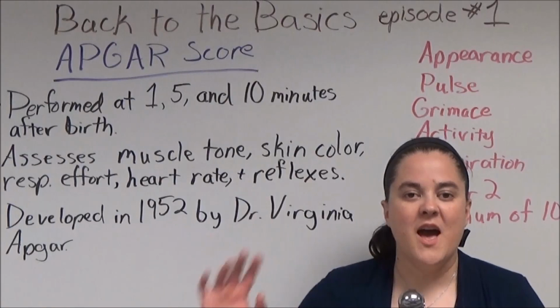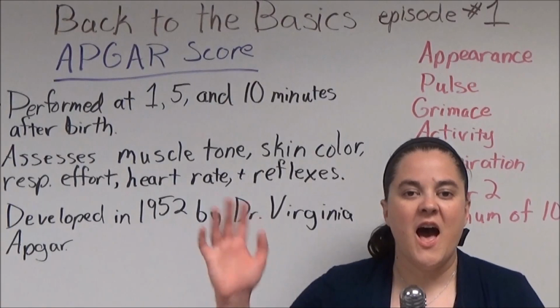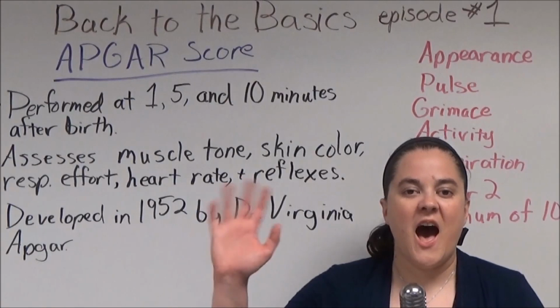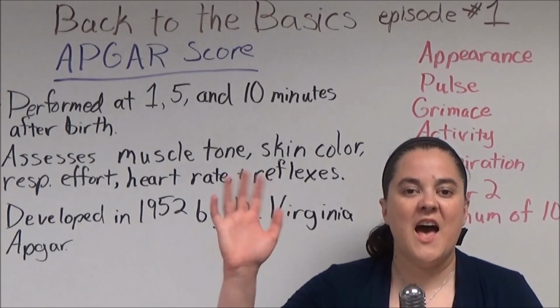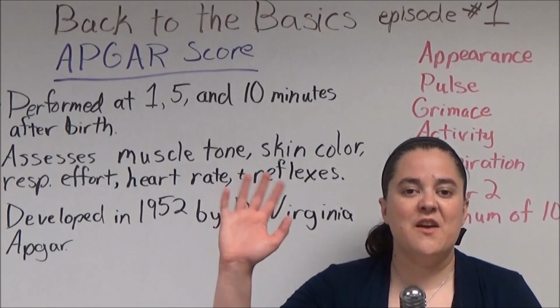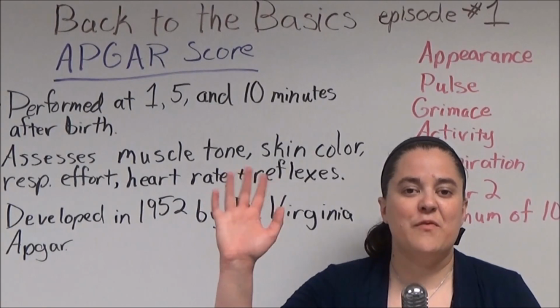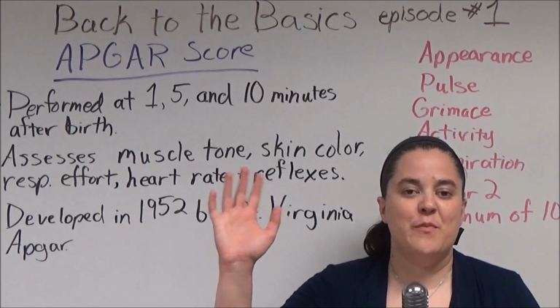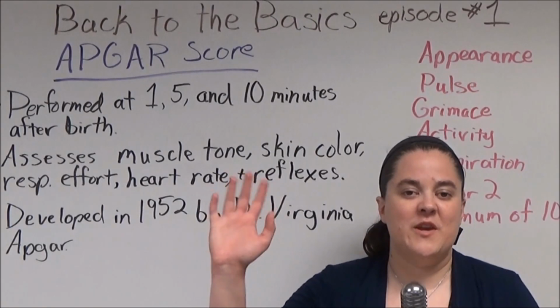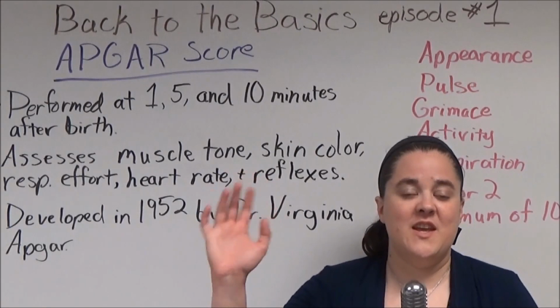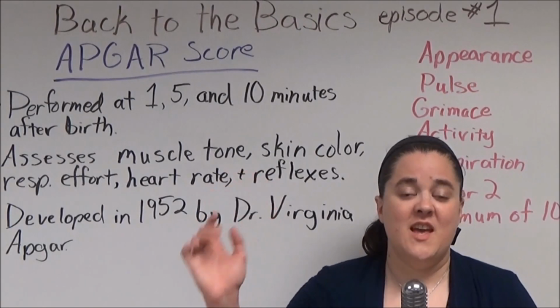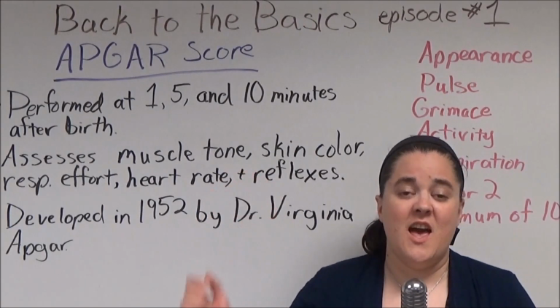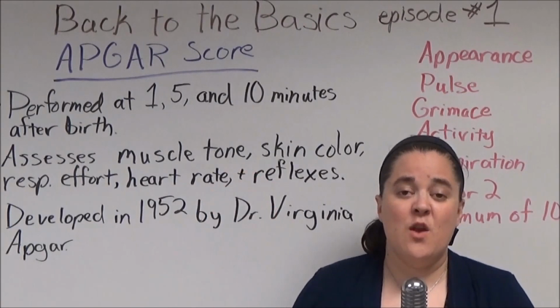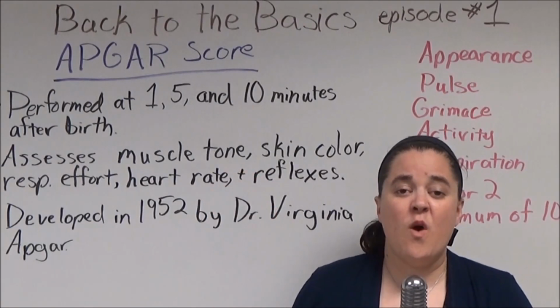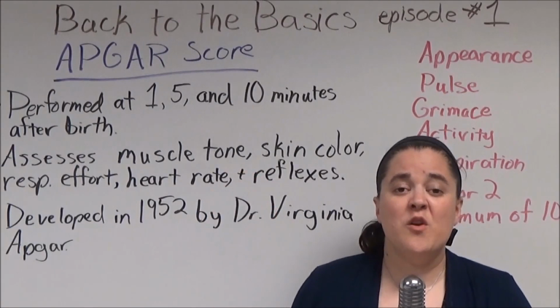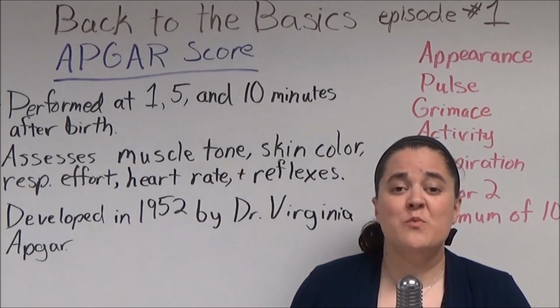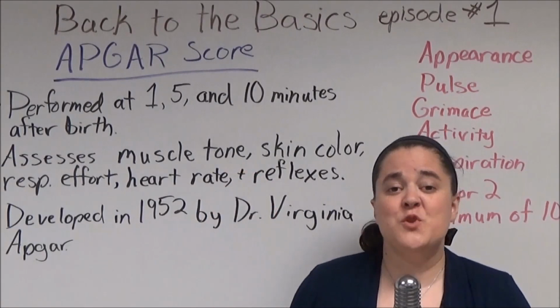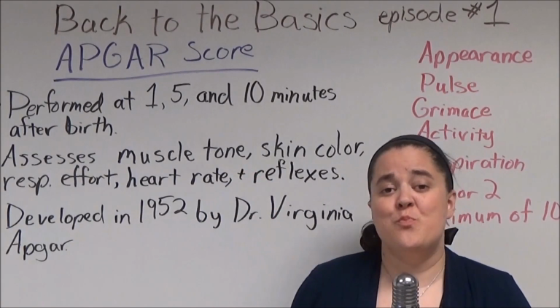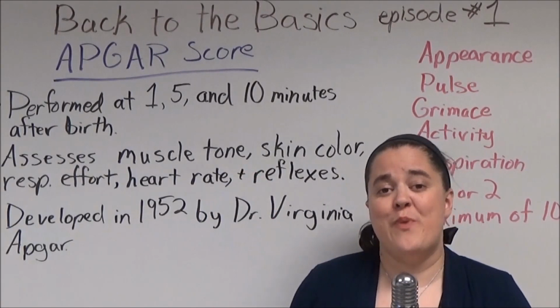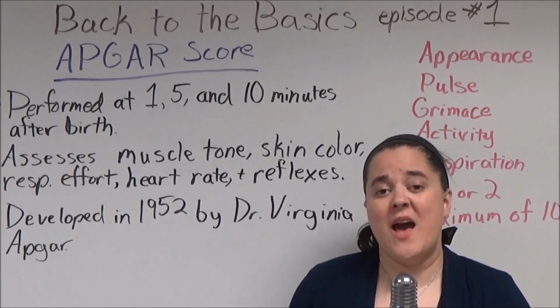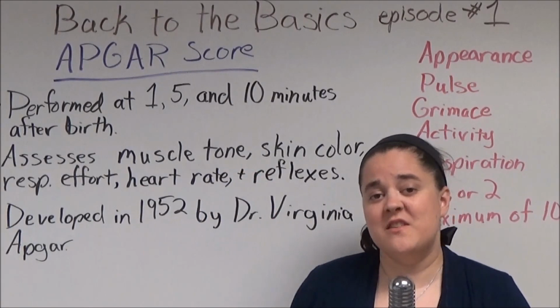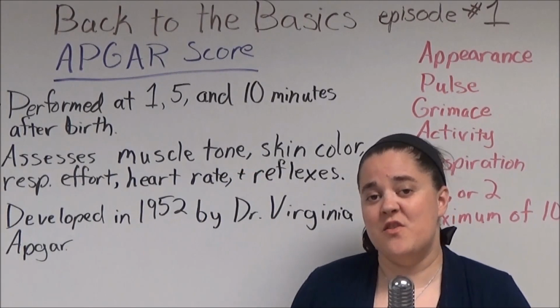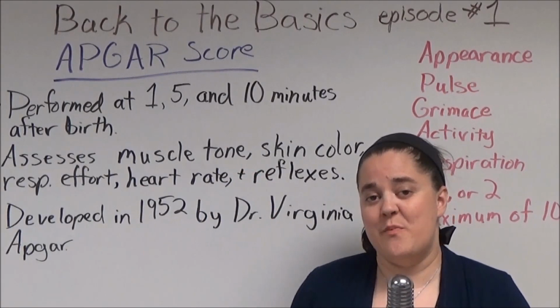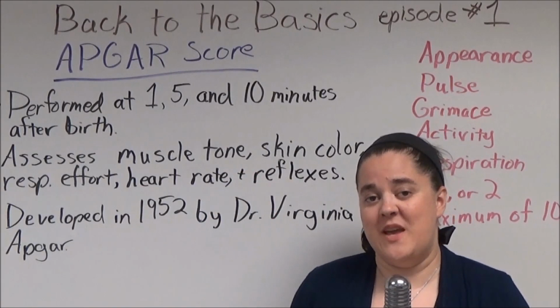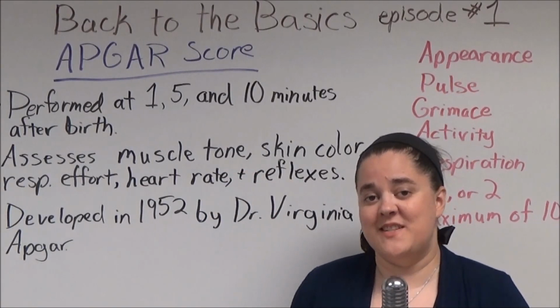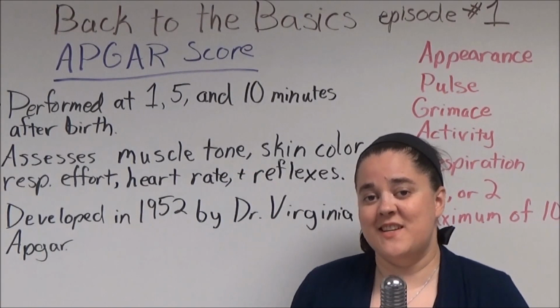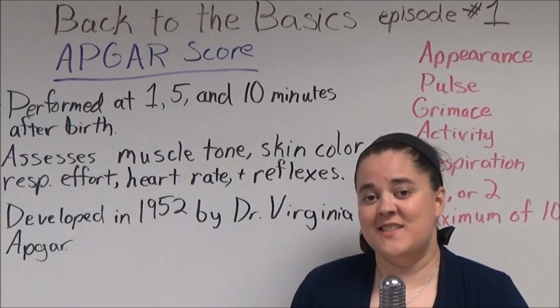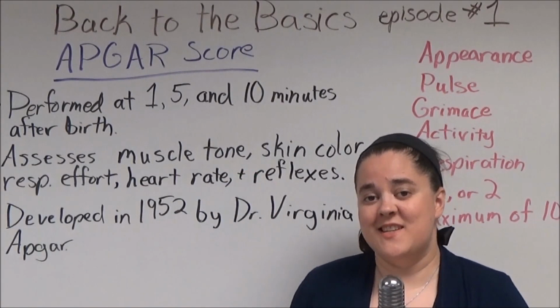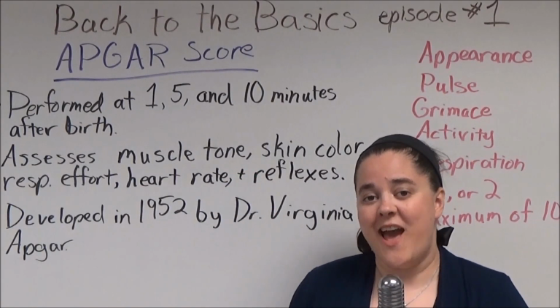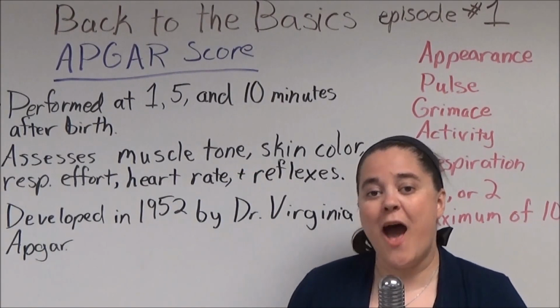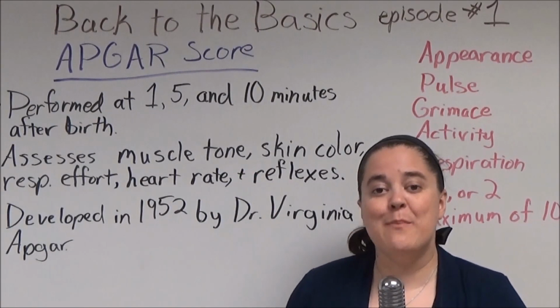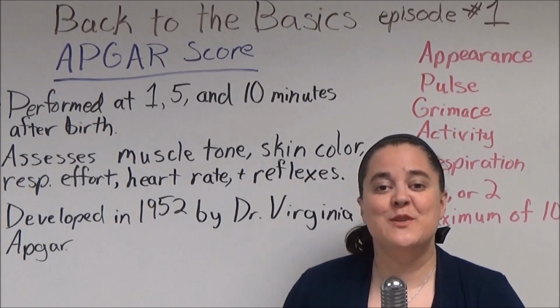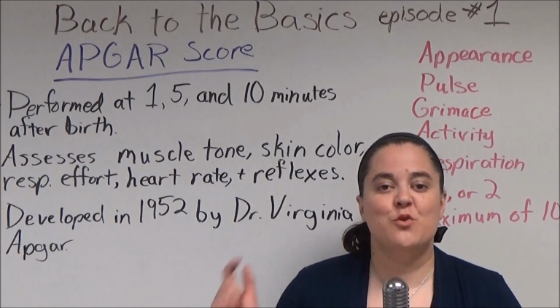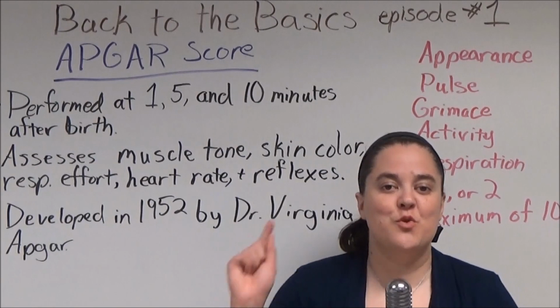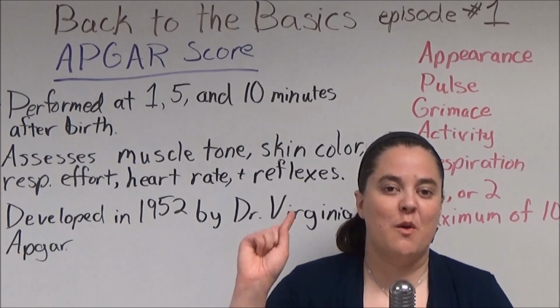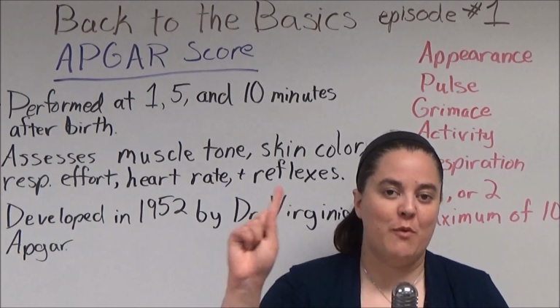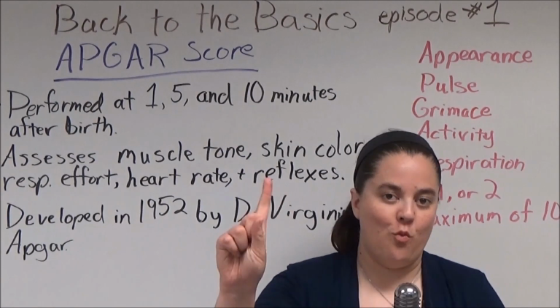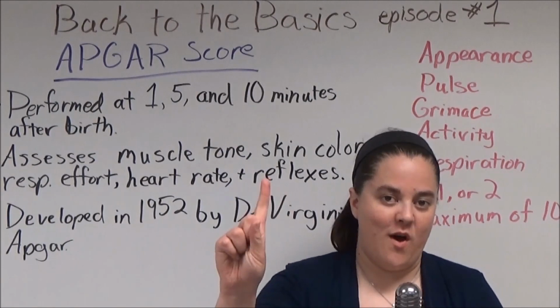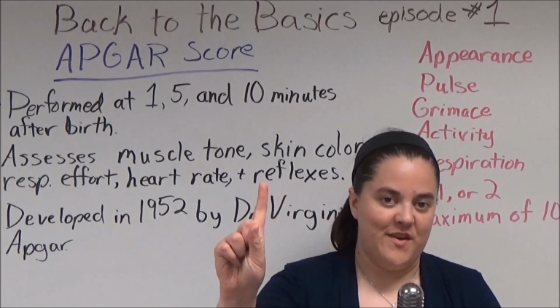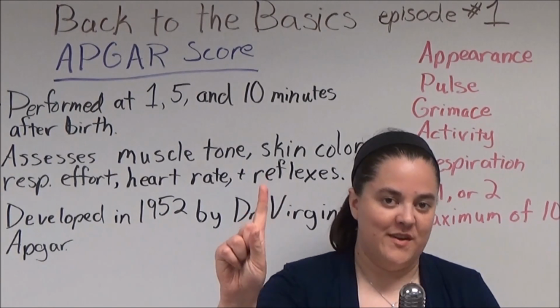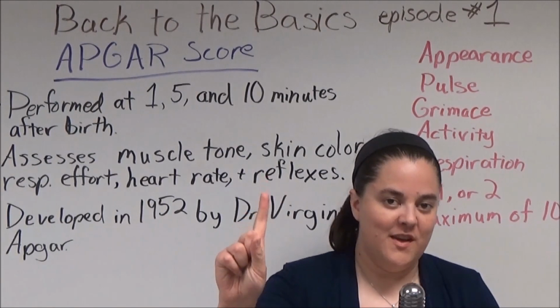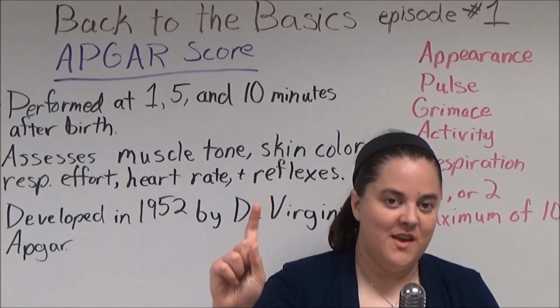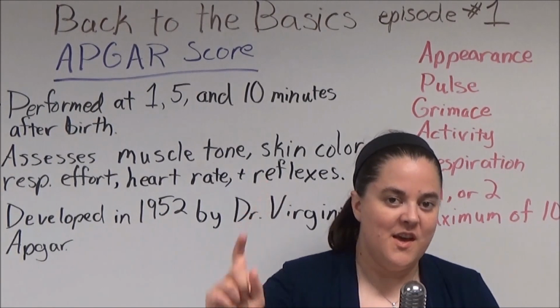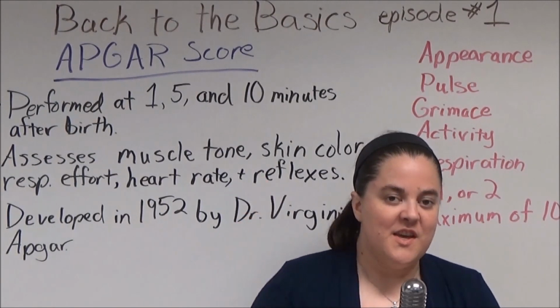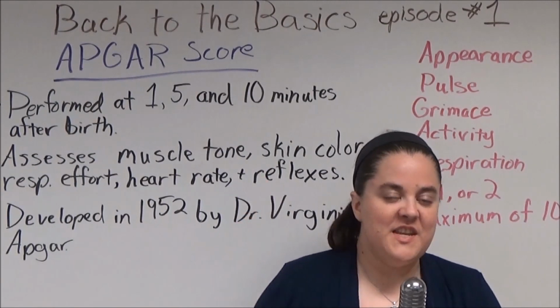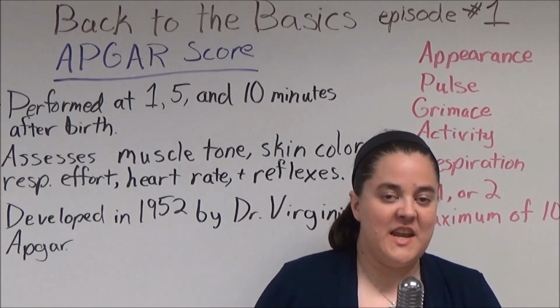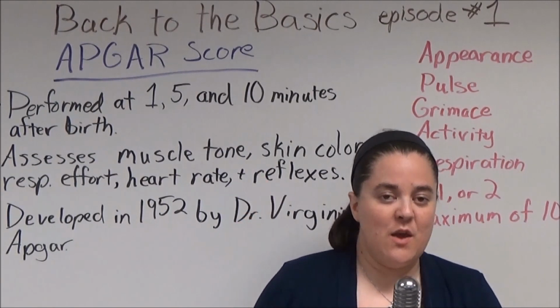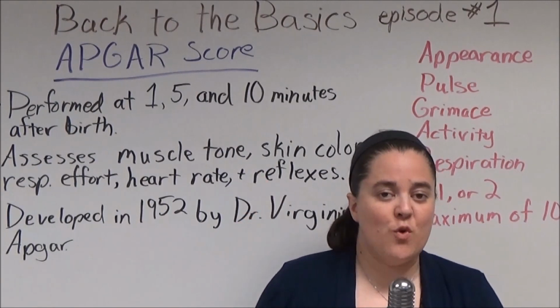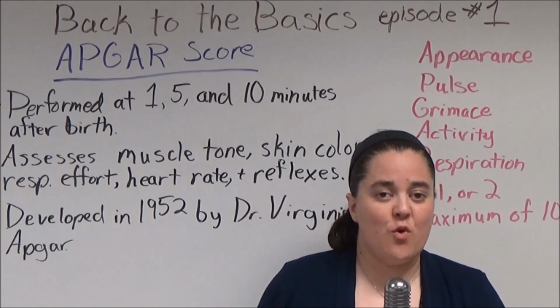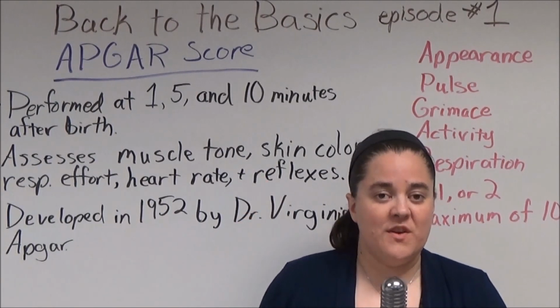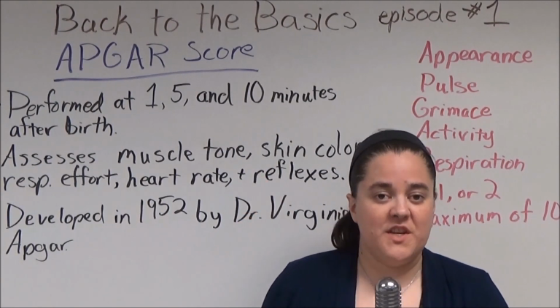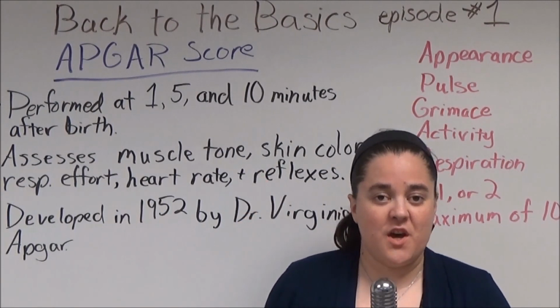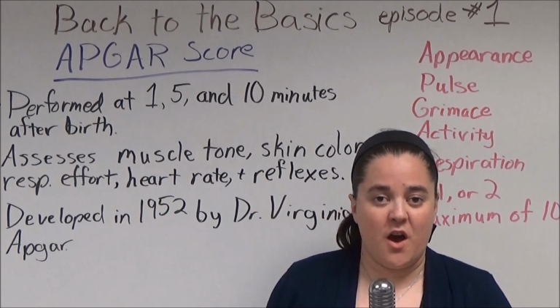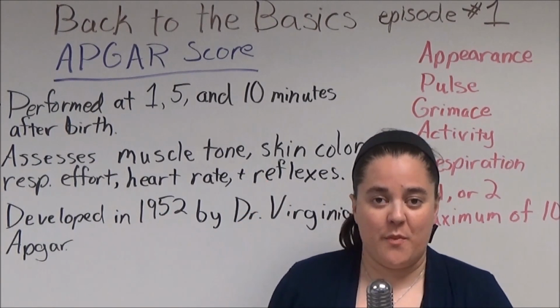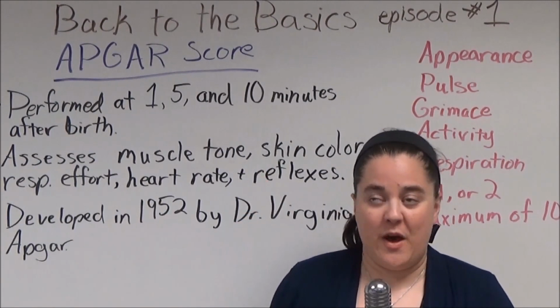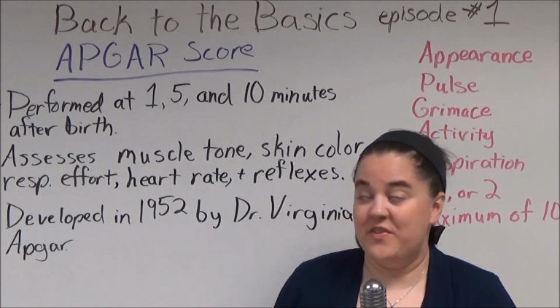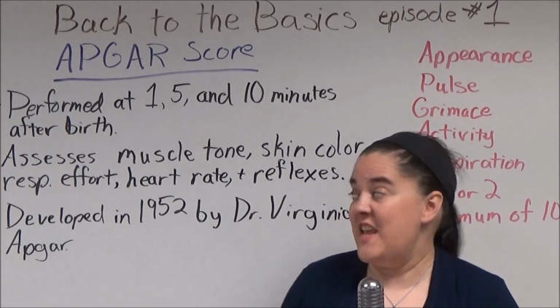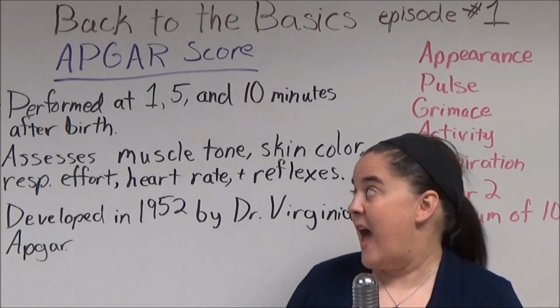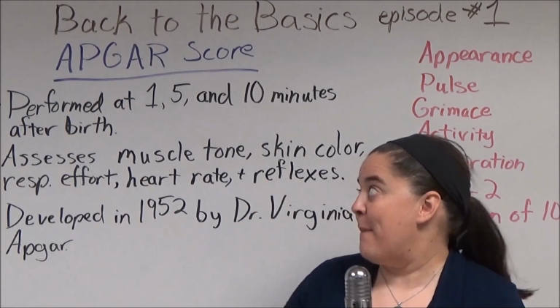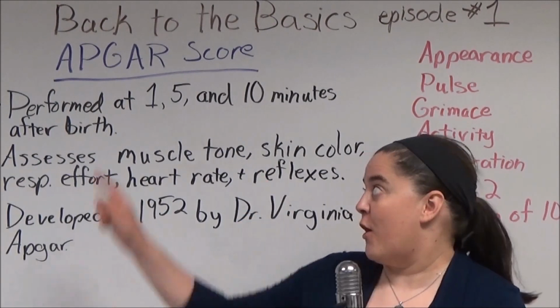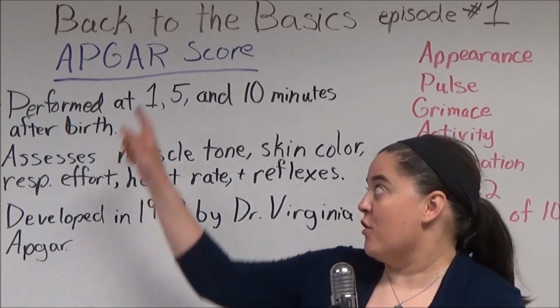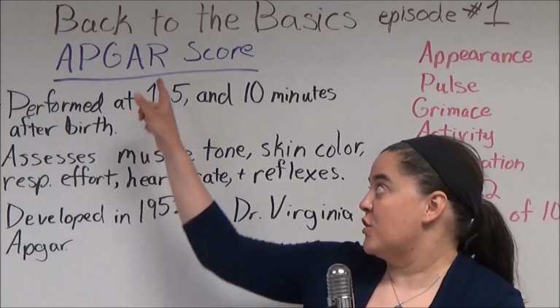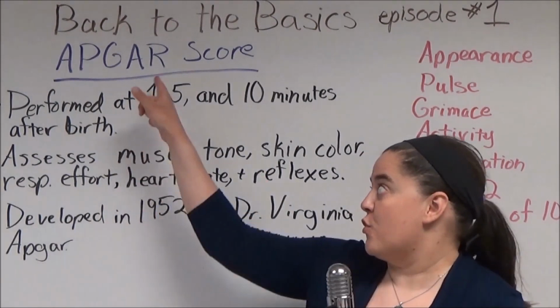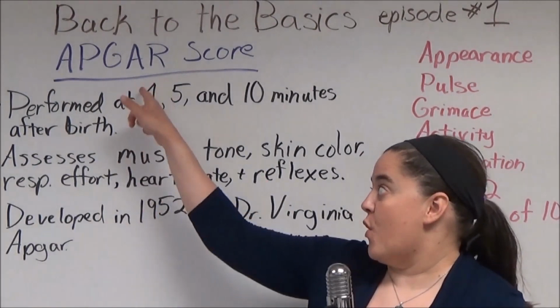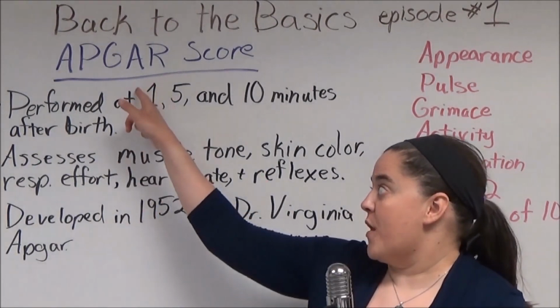Hi, everybody, and welcome to Back to the Basics, episode number one. Today, we're going to talk about the APGAR score.